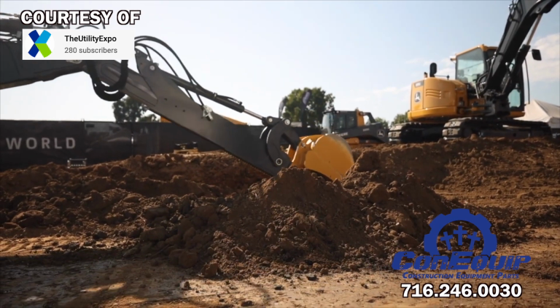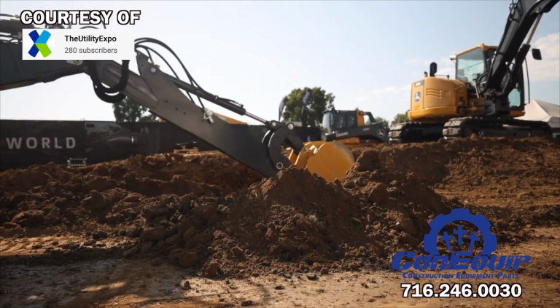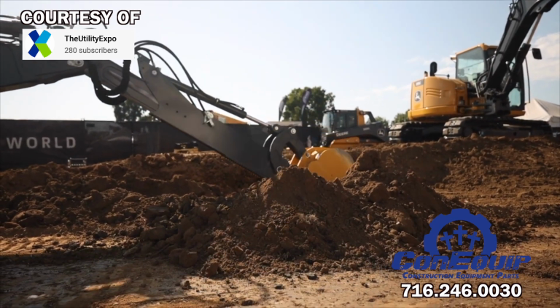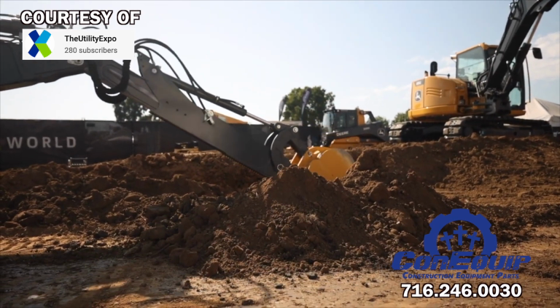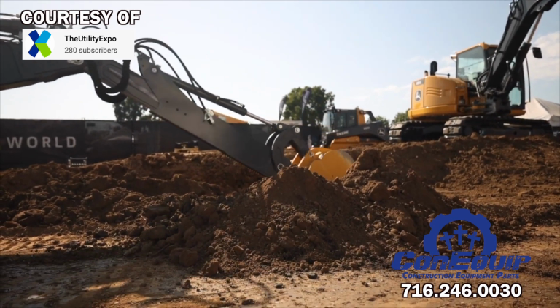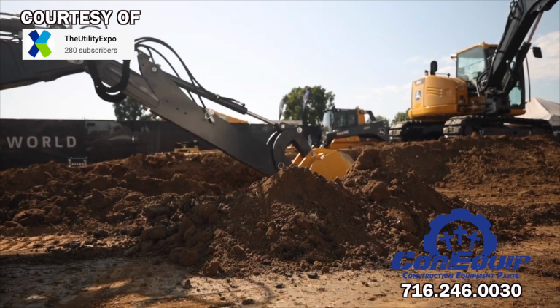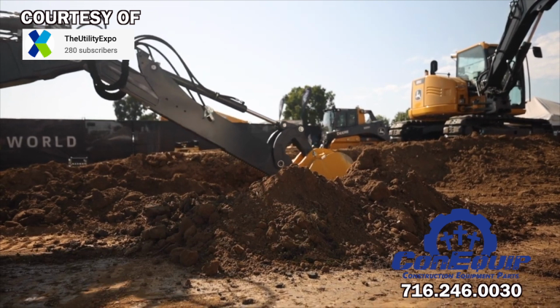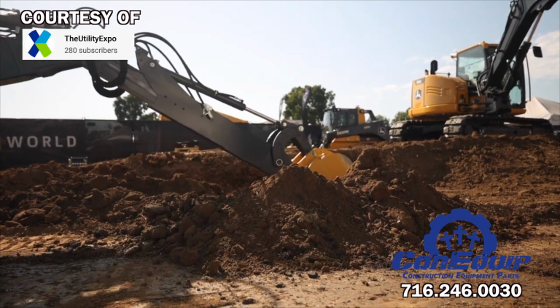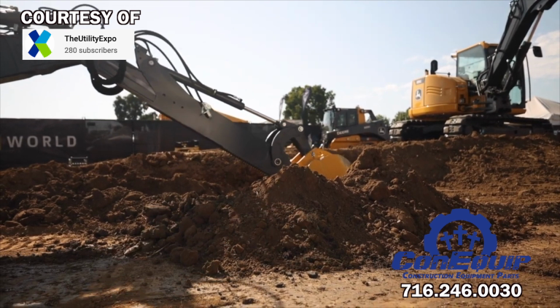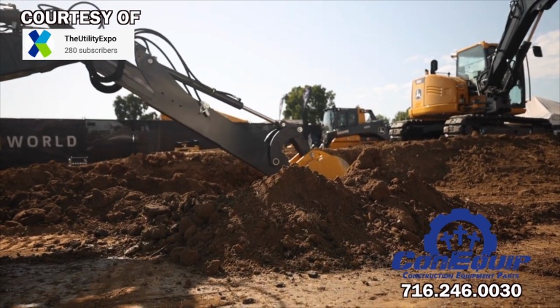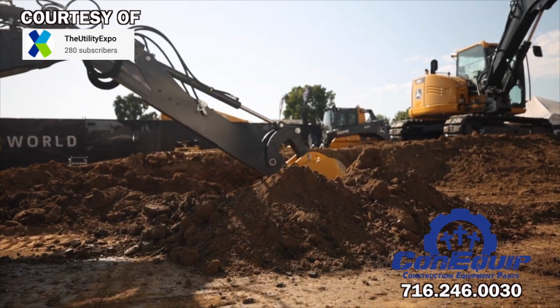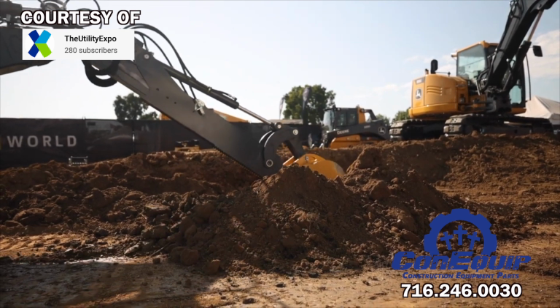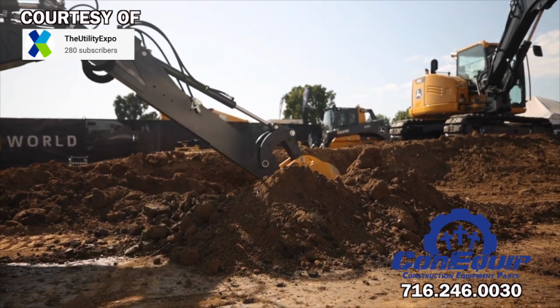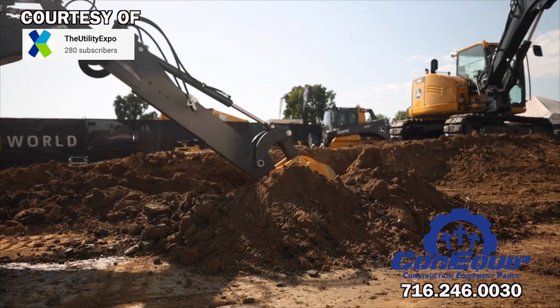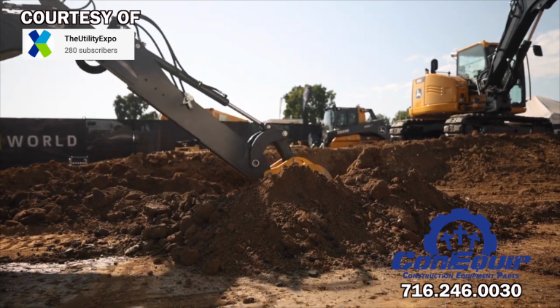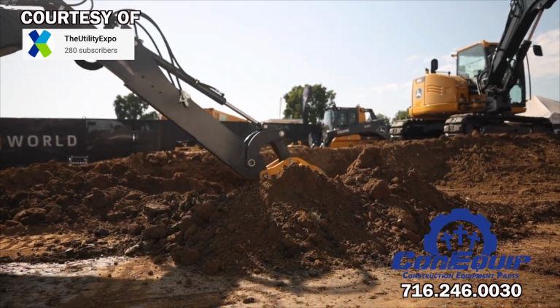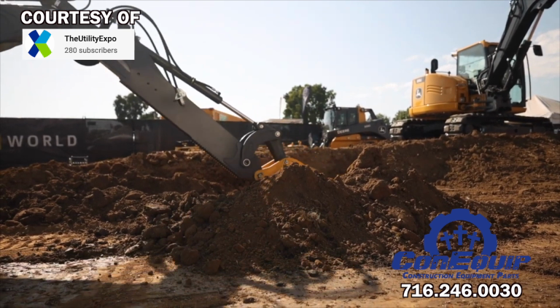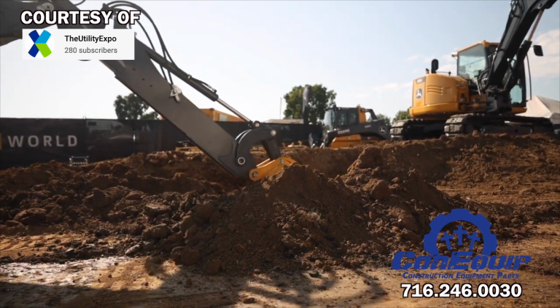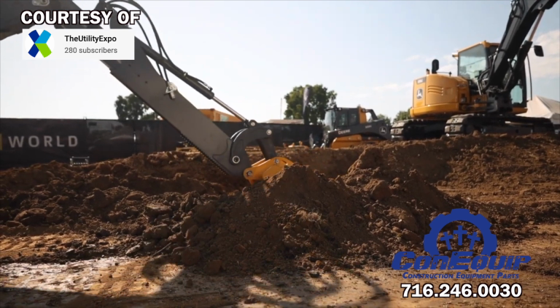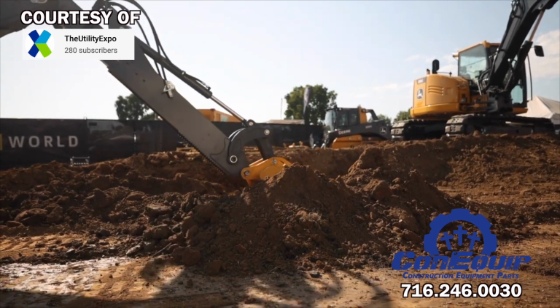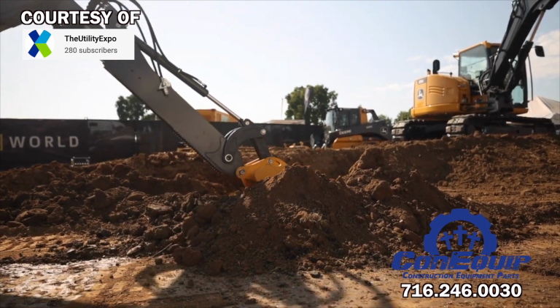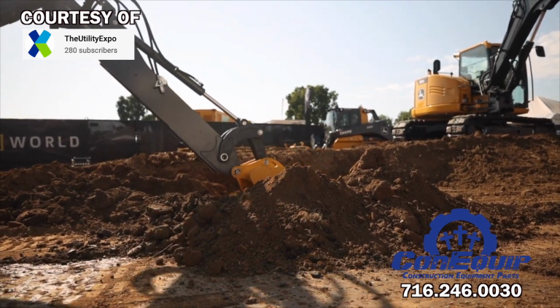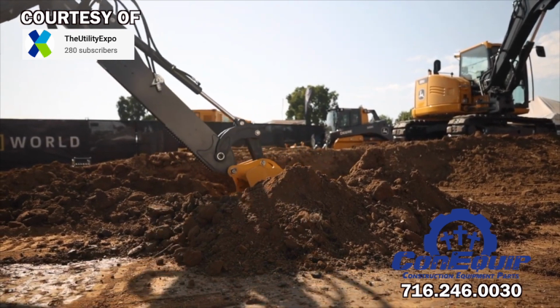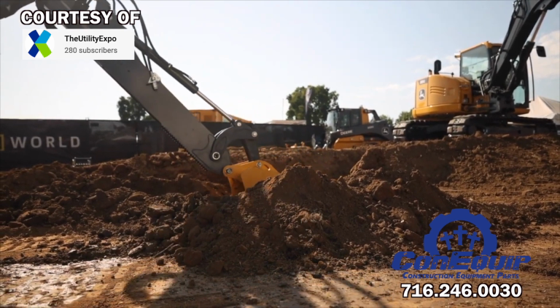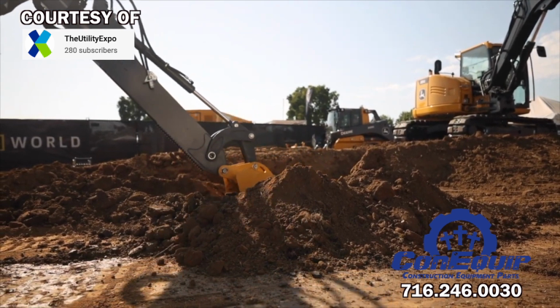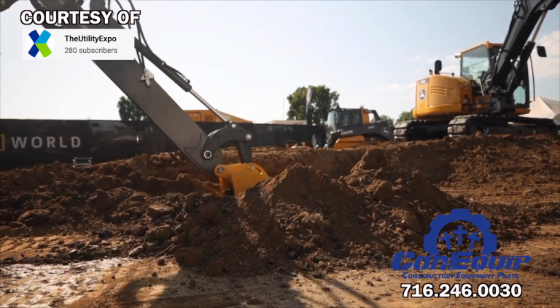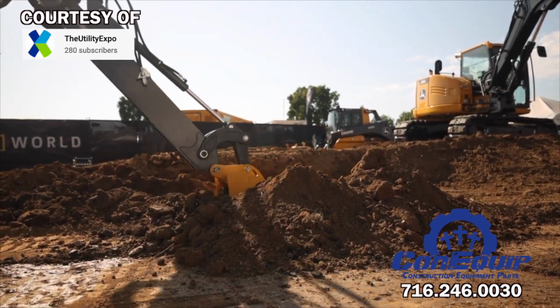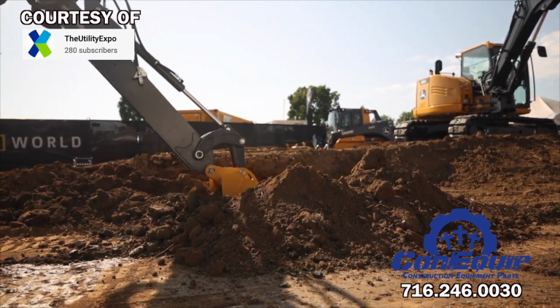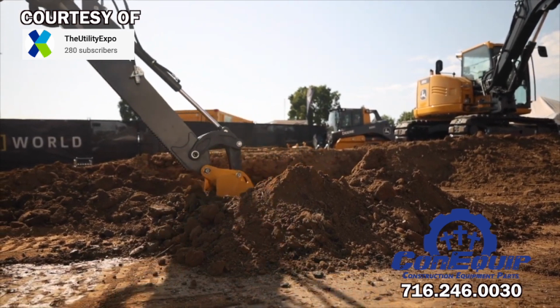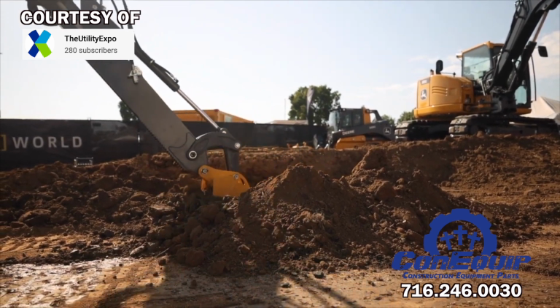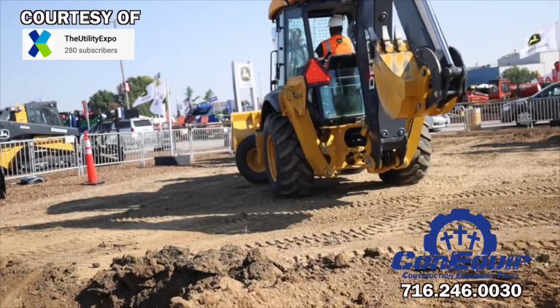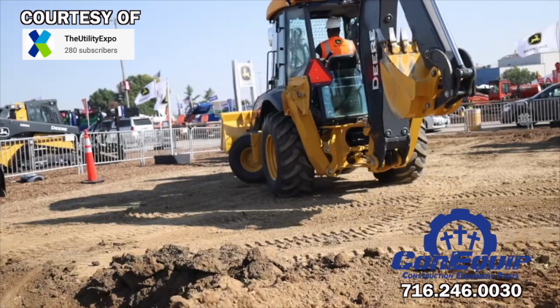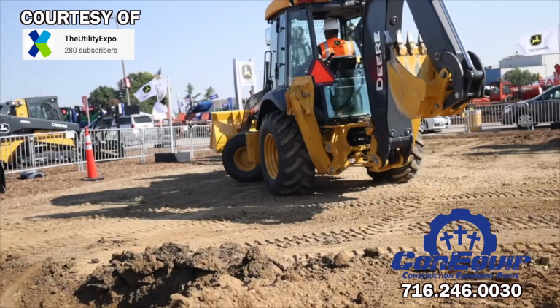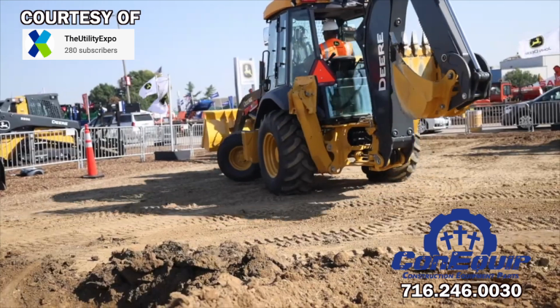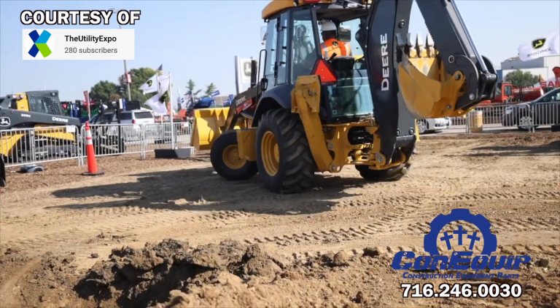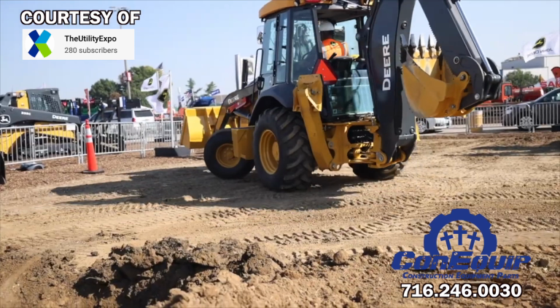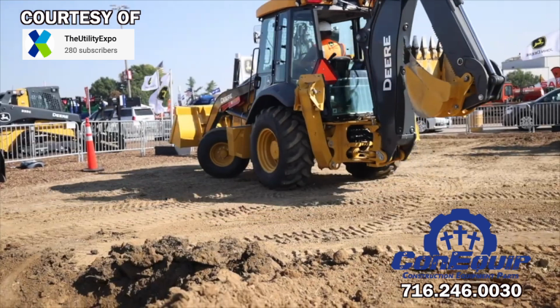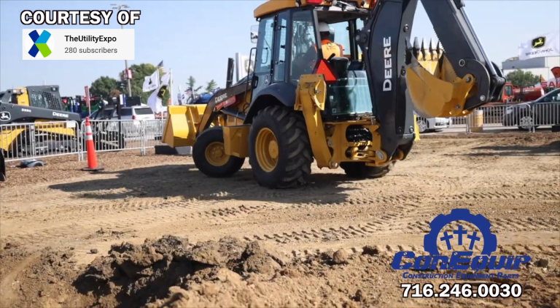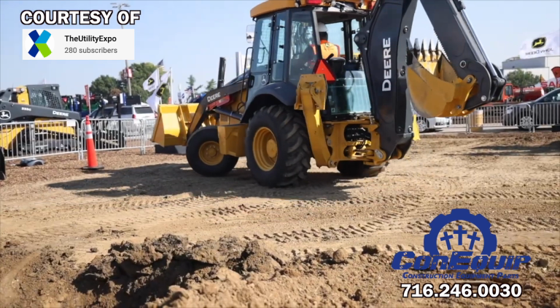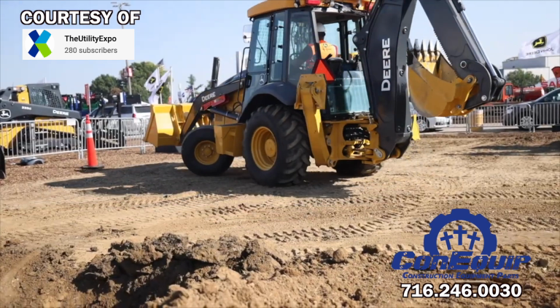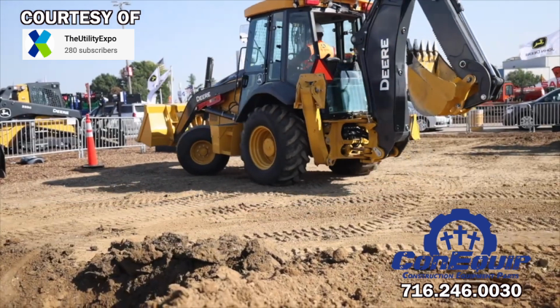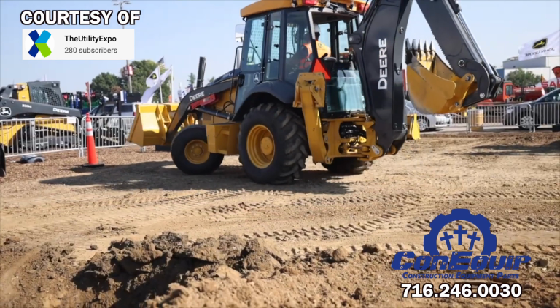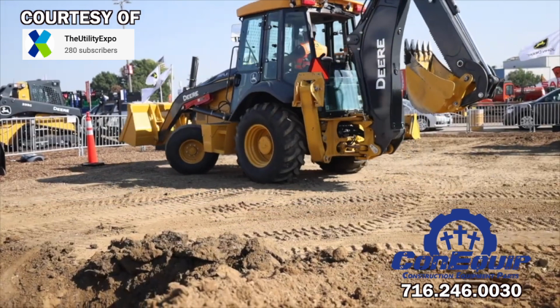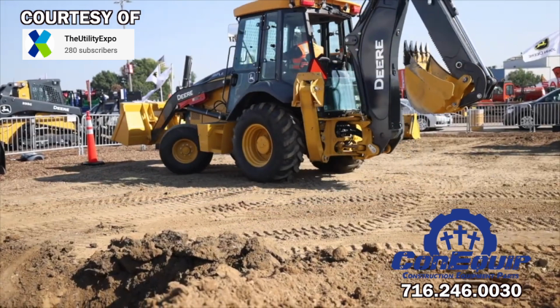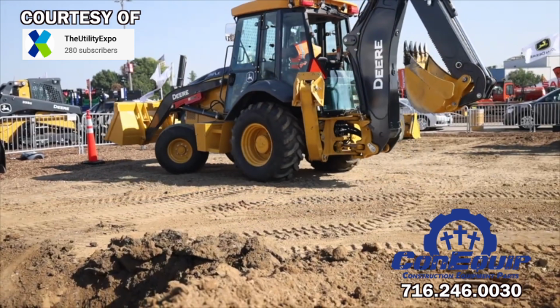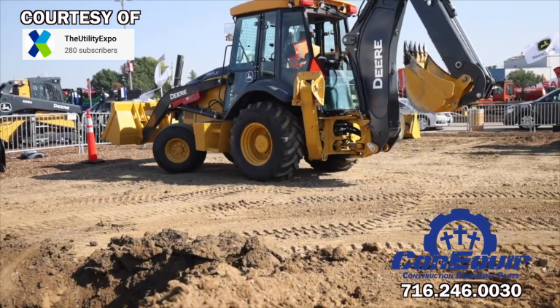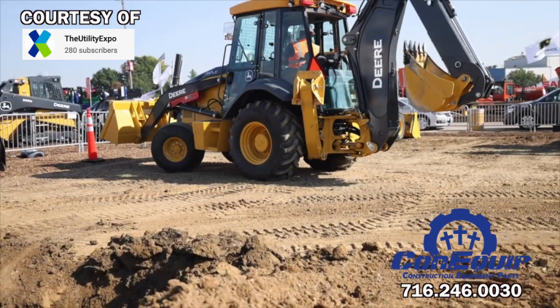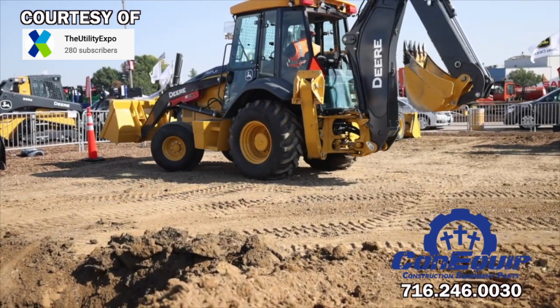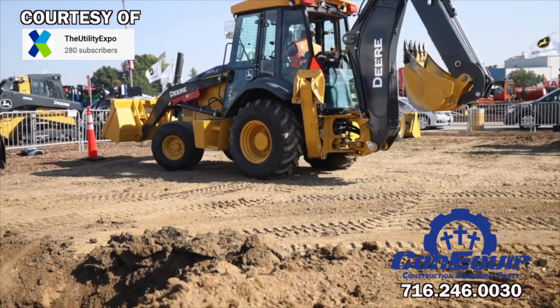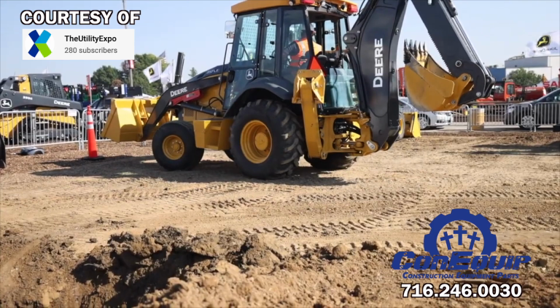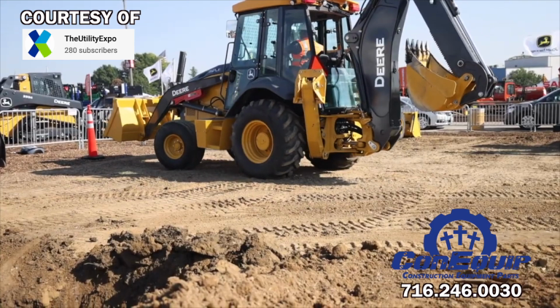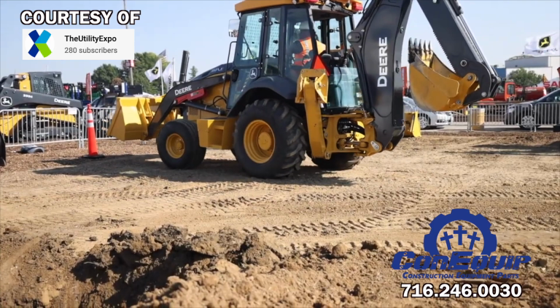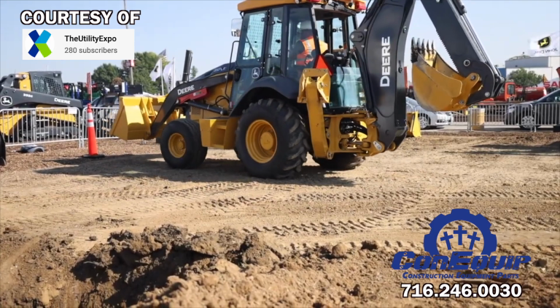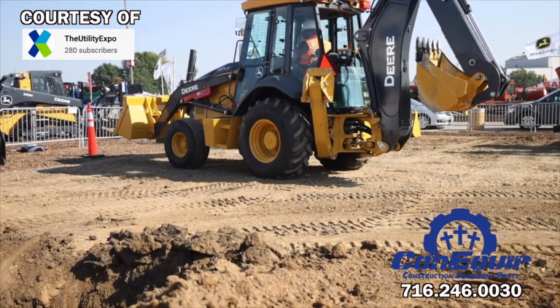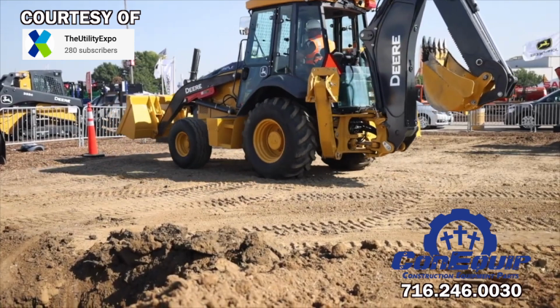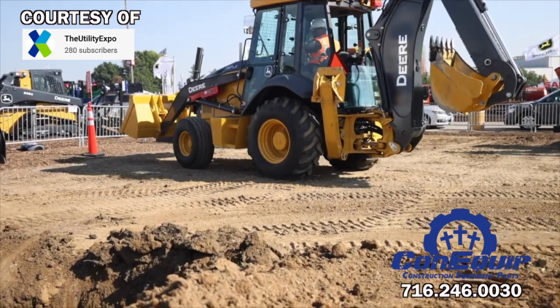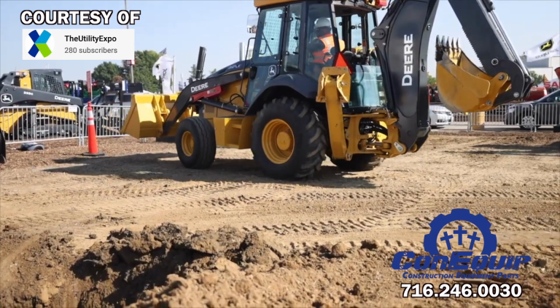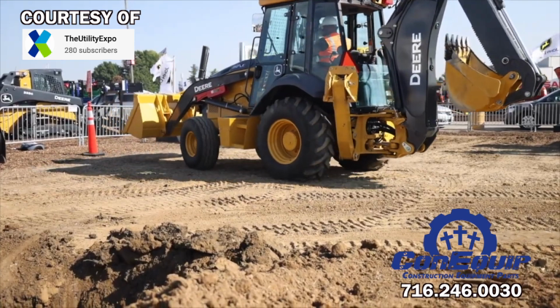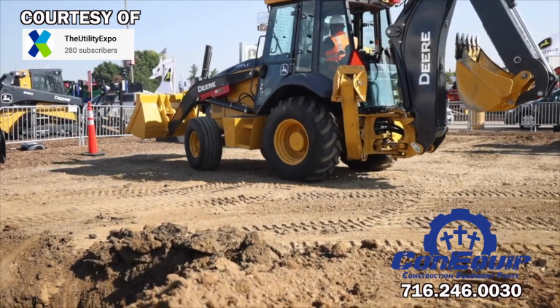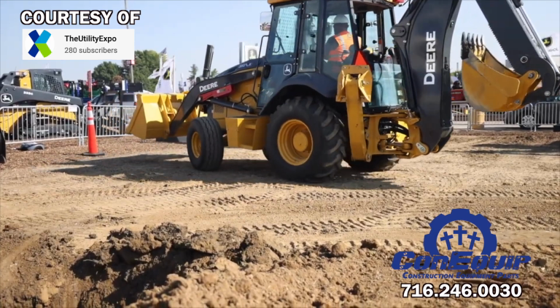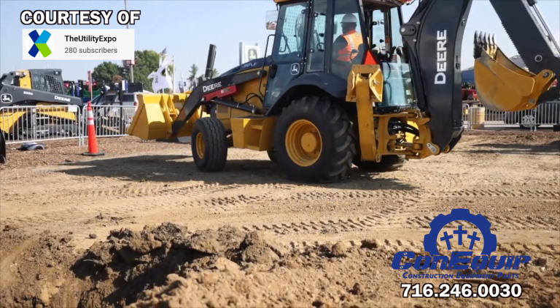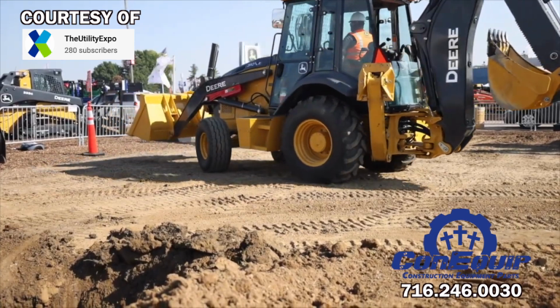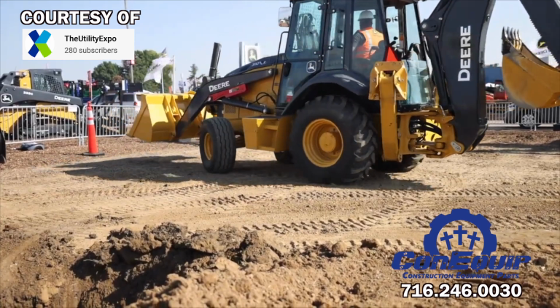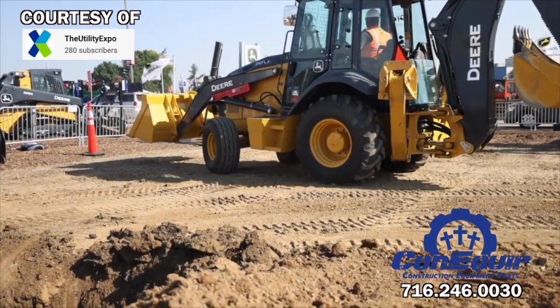ConEquip Parts carries Deere parts from new OEM to aftermarket, so if you need Deere parts, give ConEquip Parts a call today.